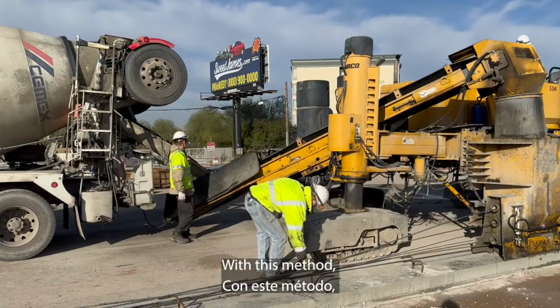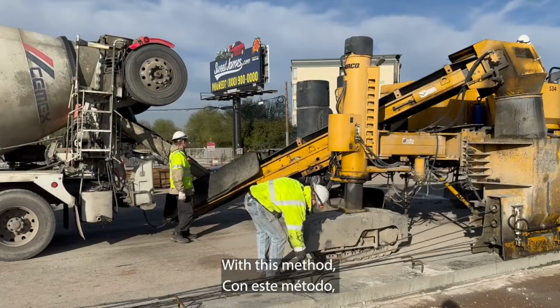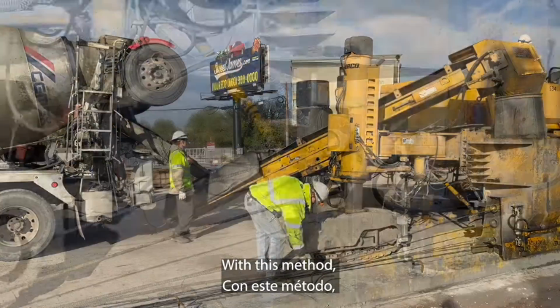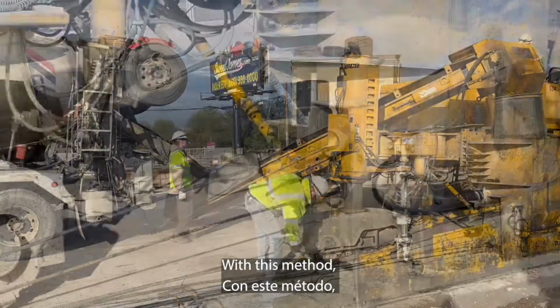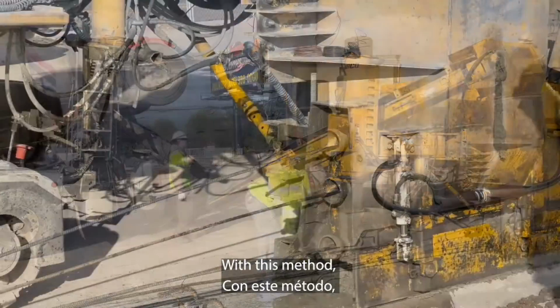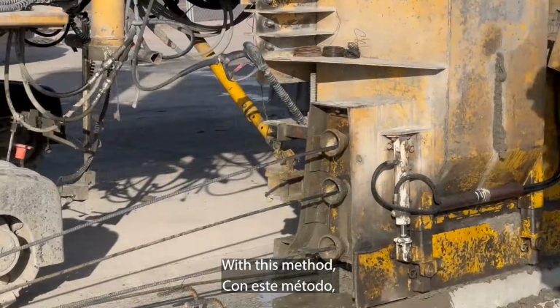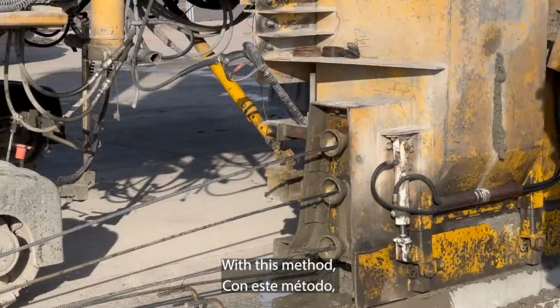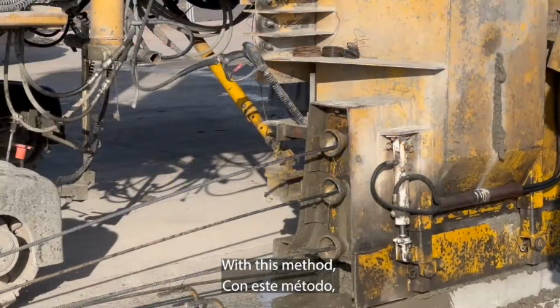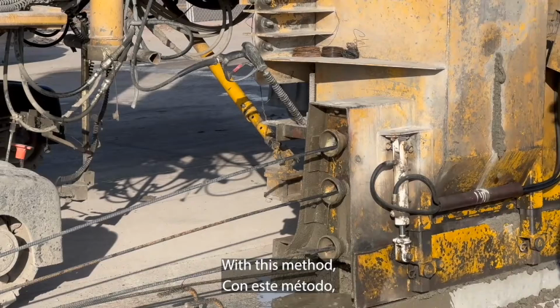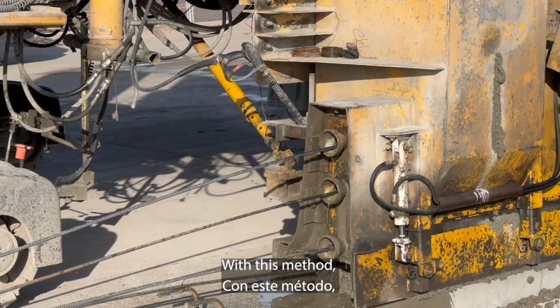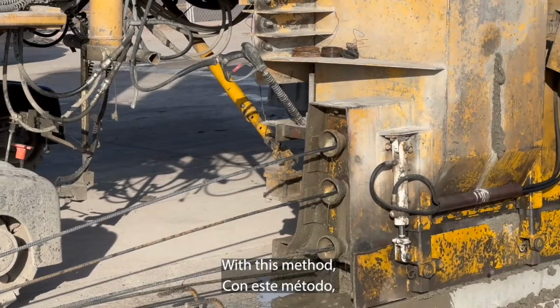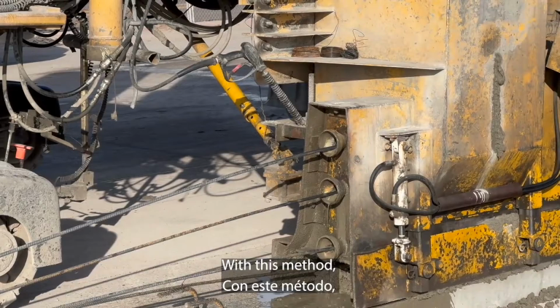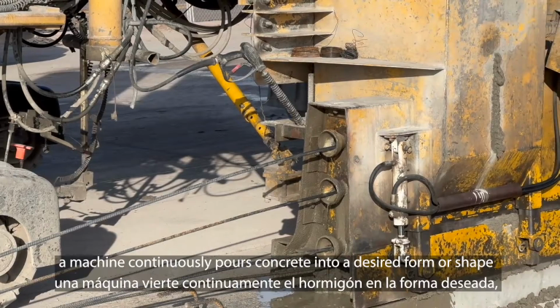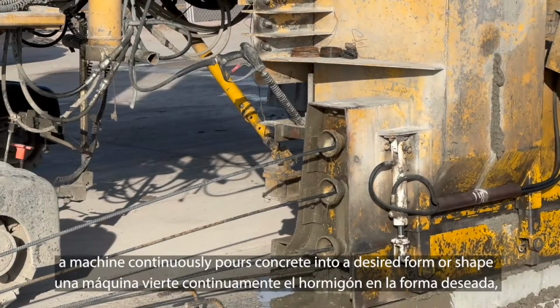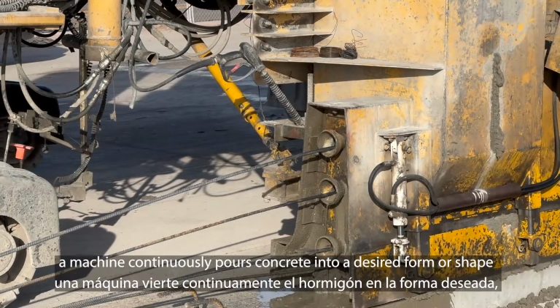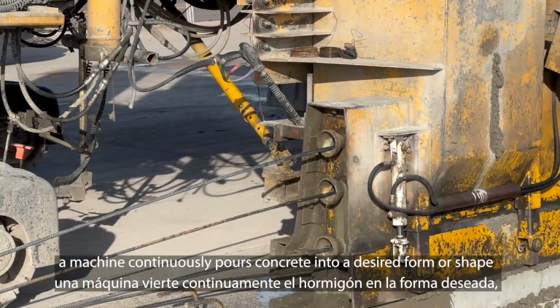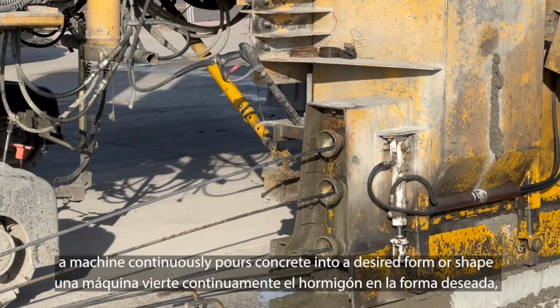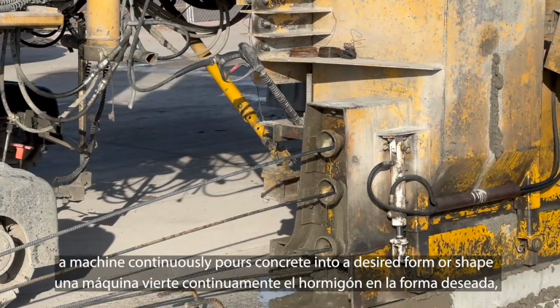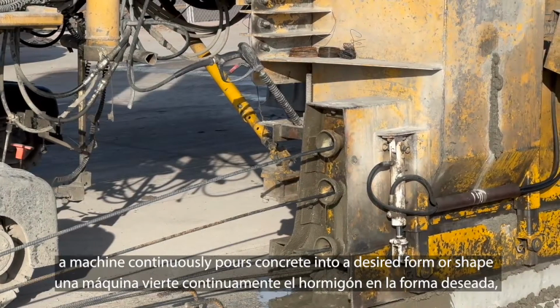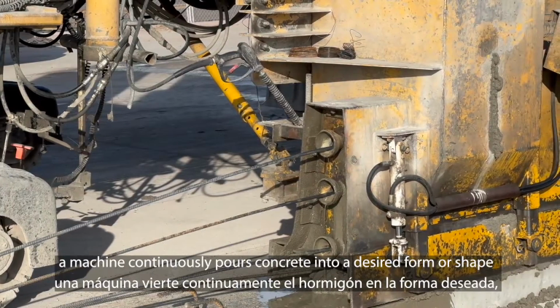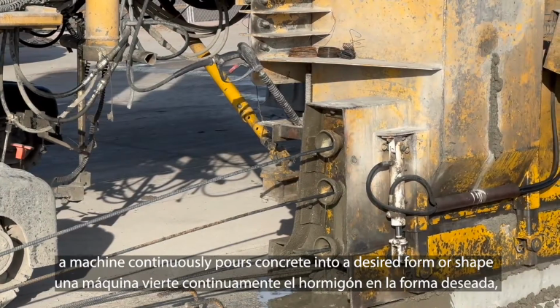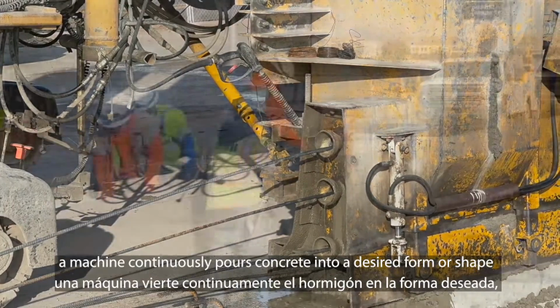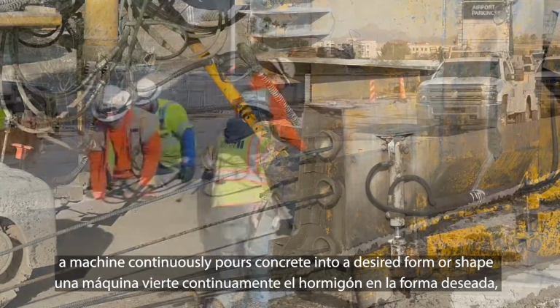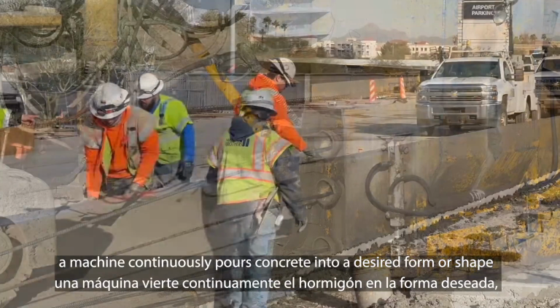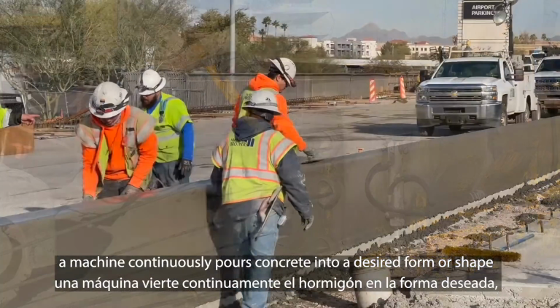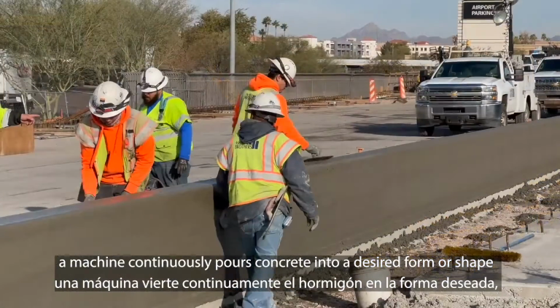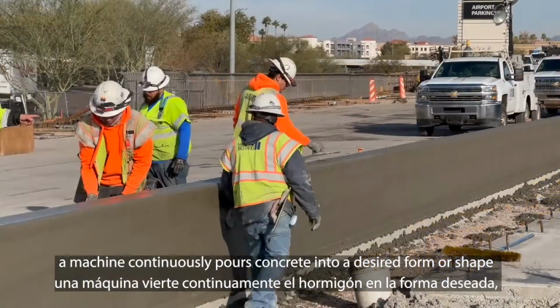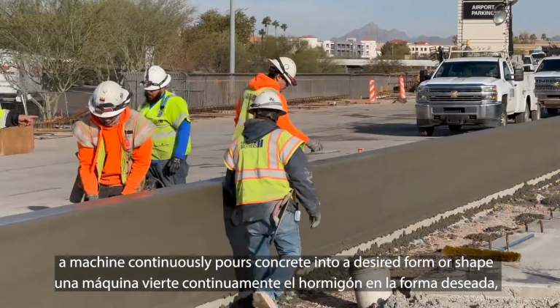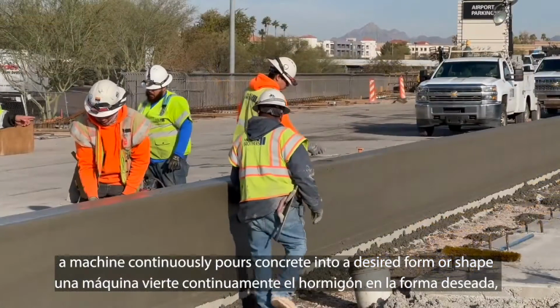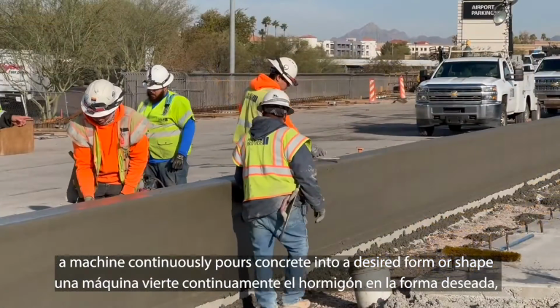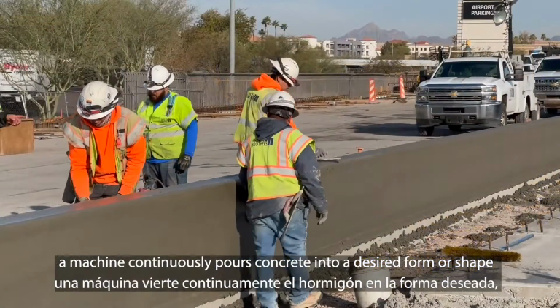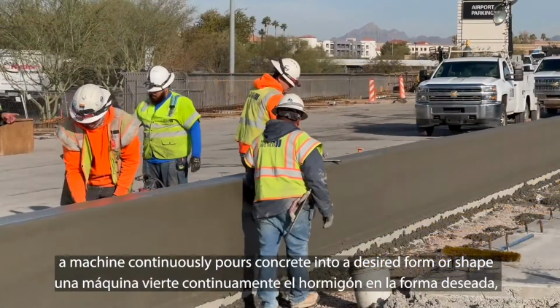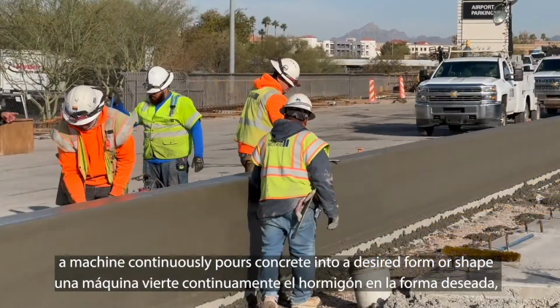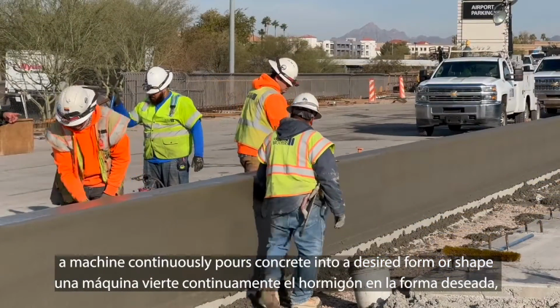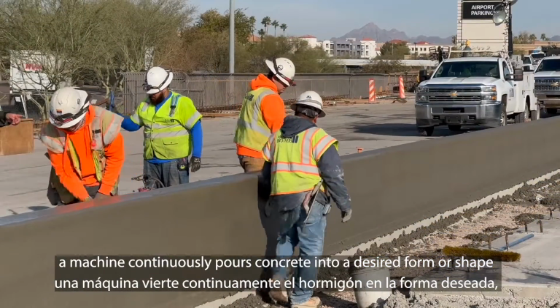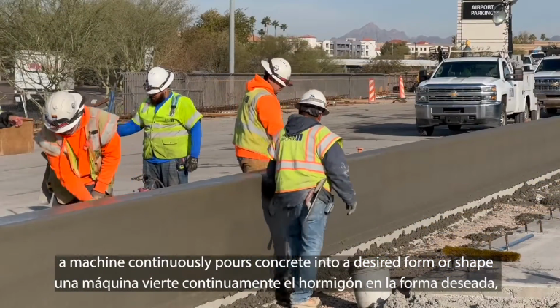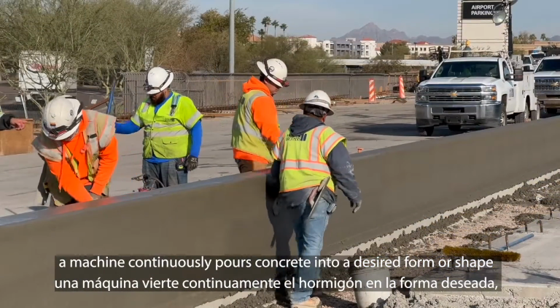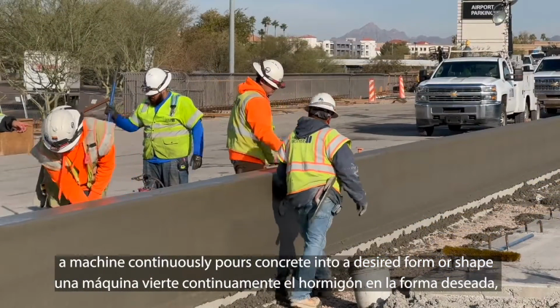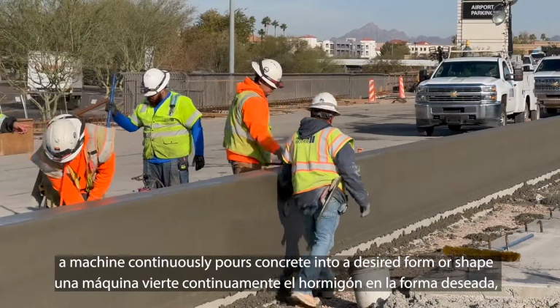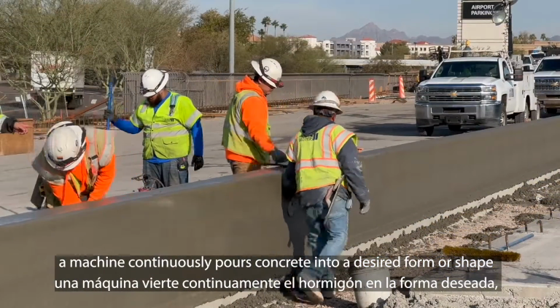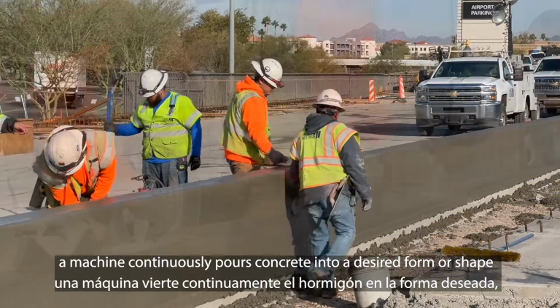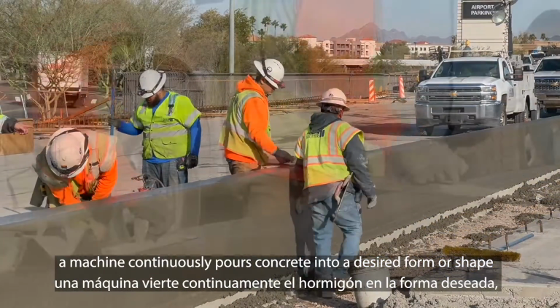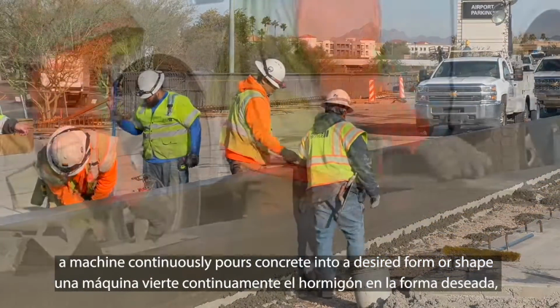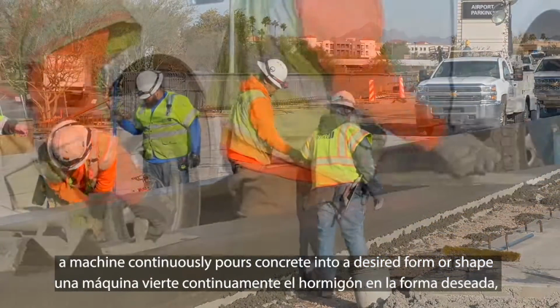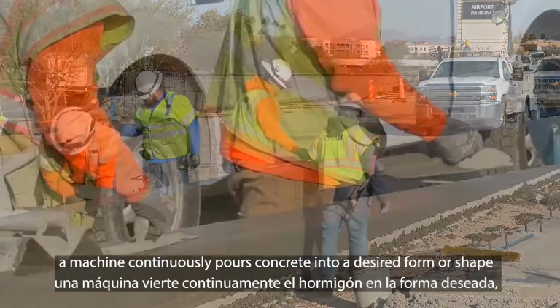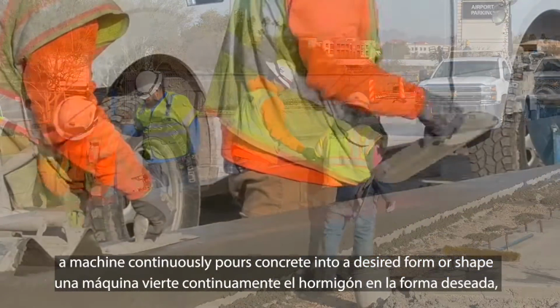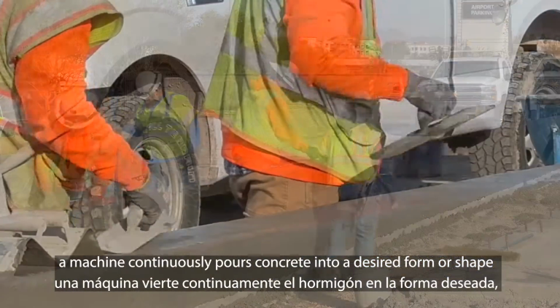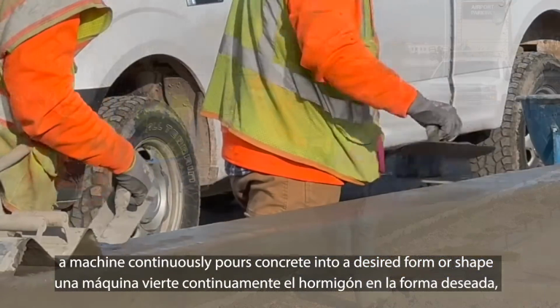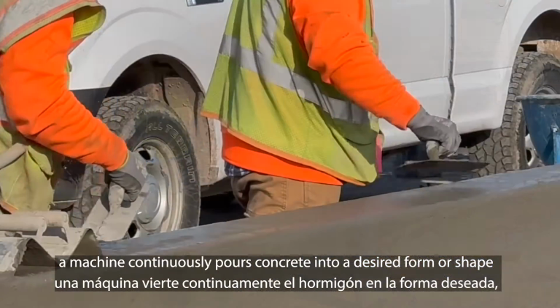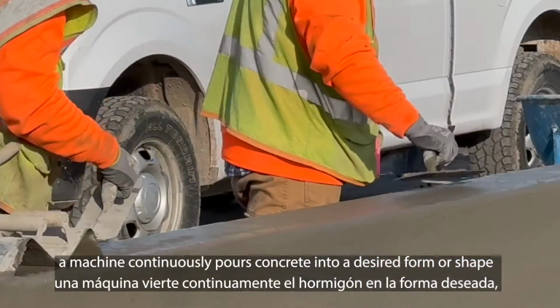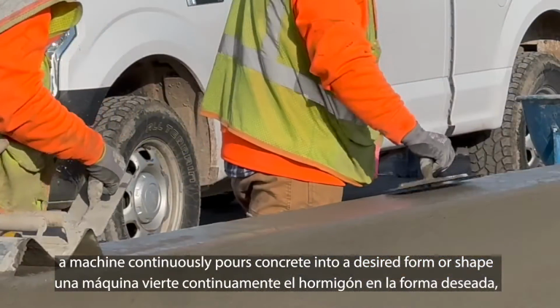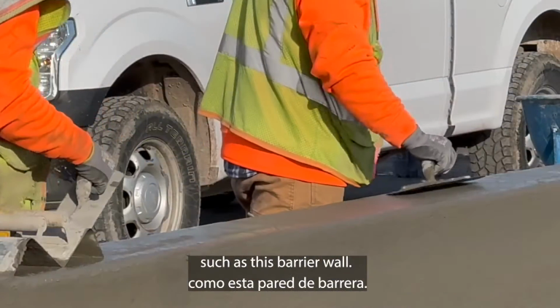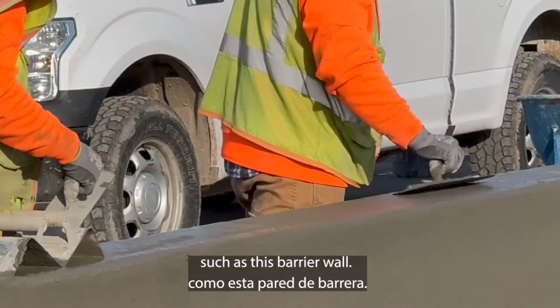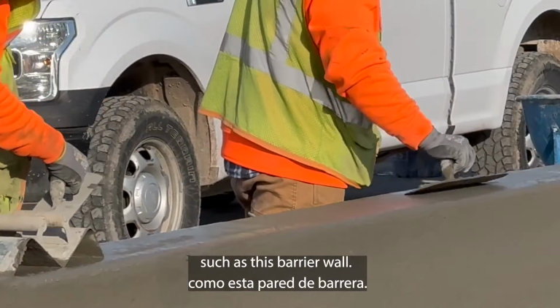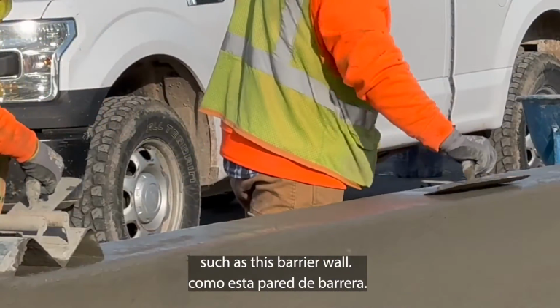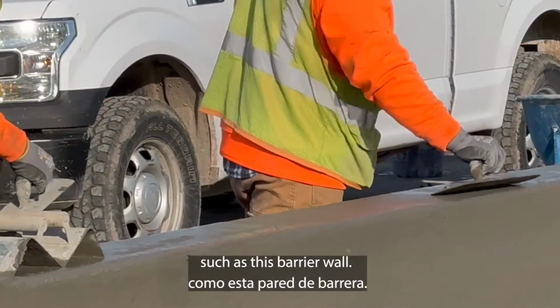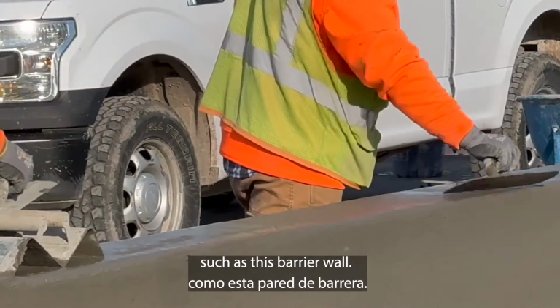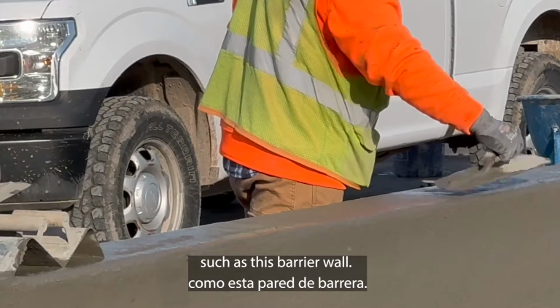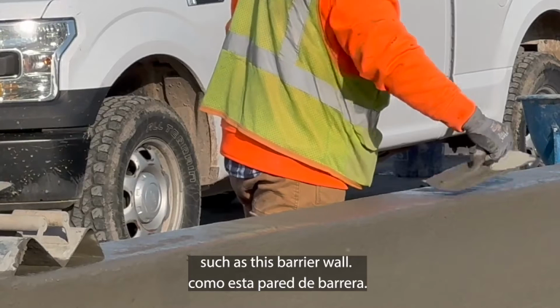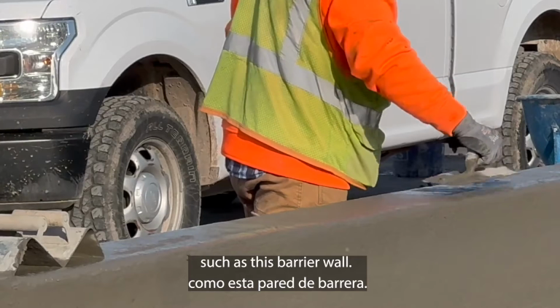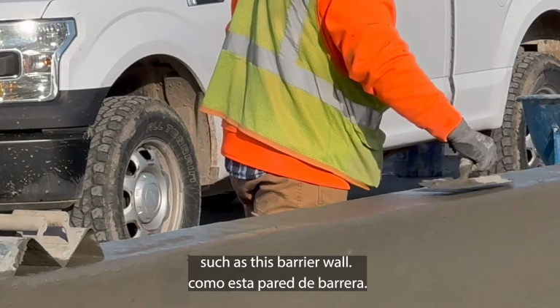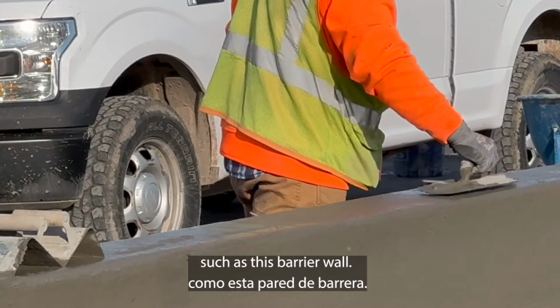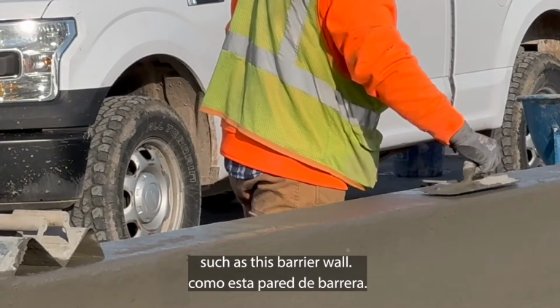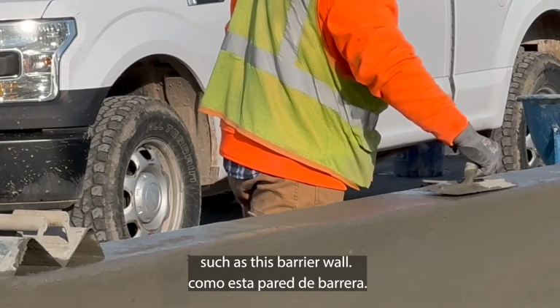With this method, a machine continuously pours concrete into a desired form or shape, such as this barrier wall.